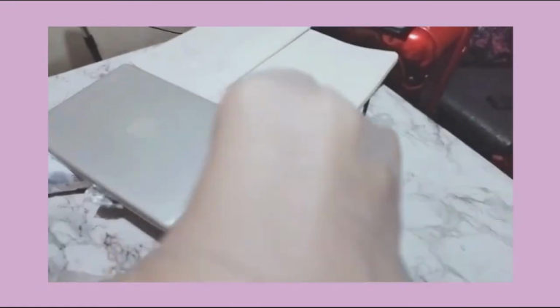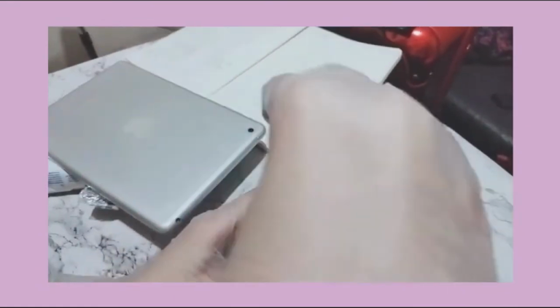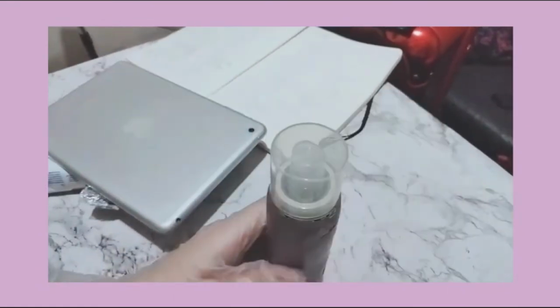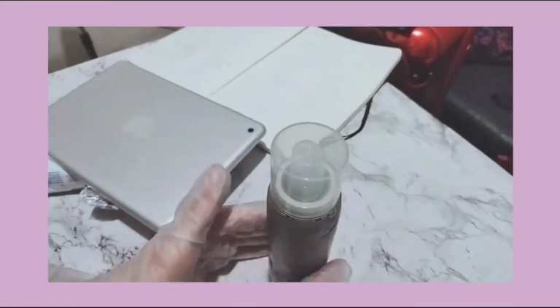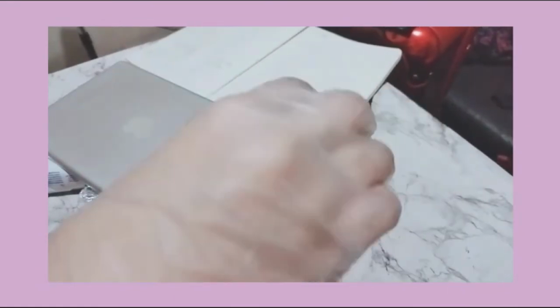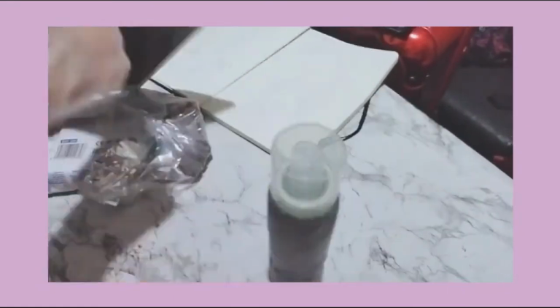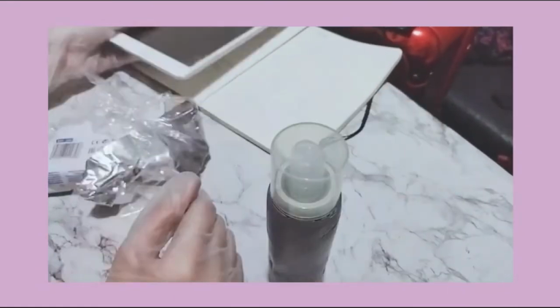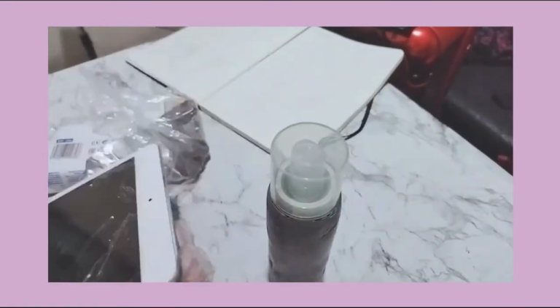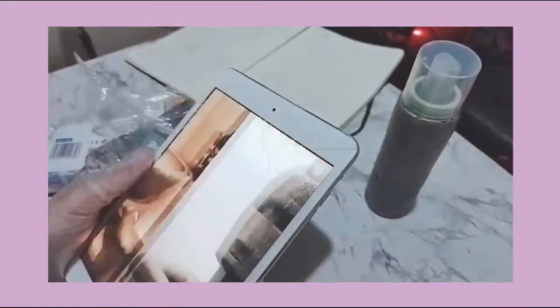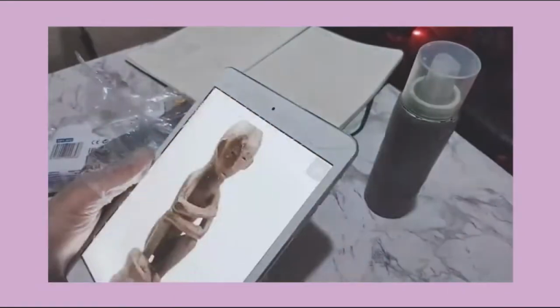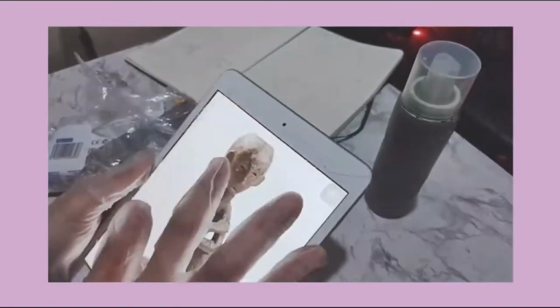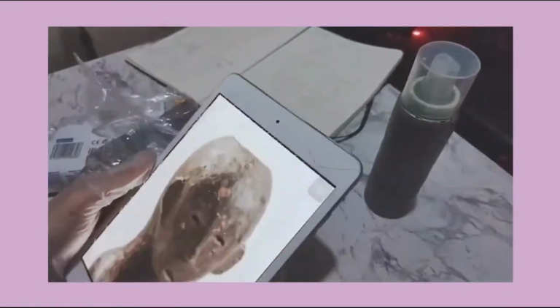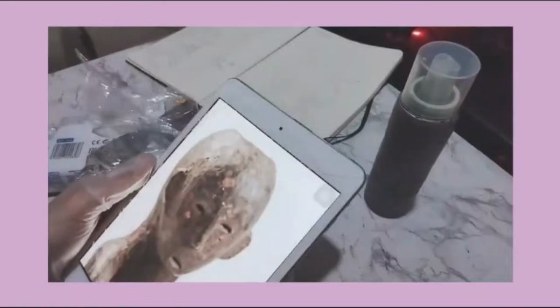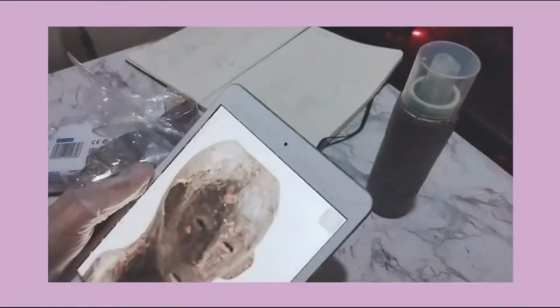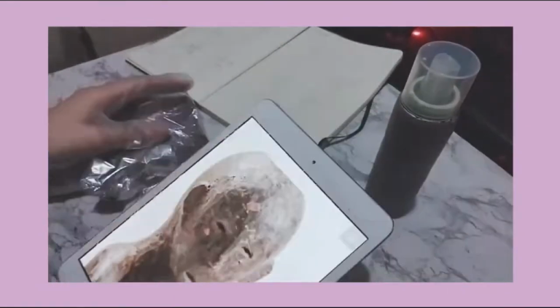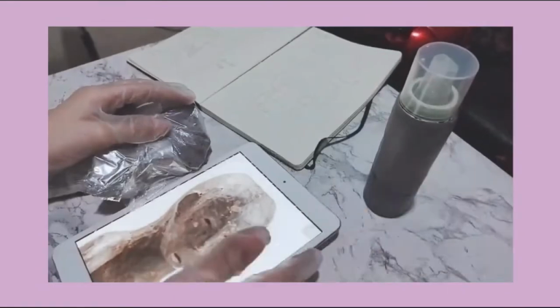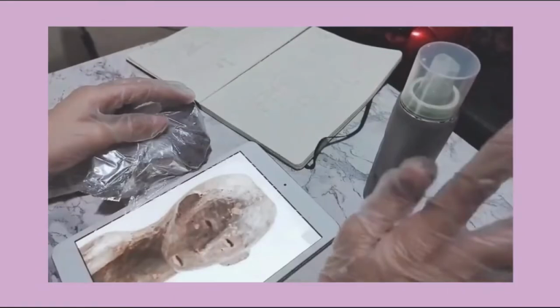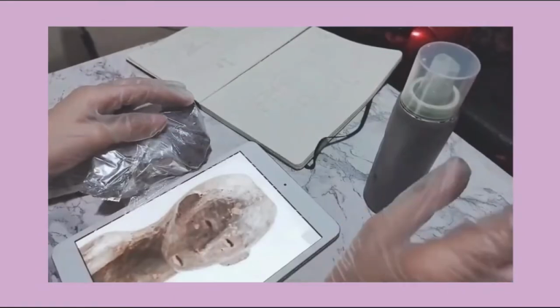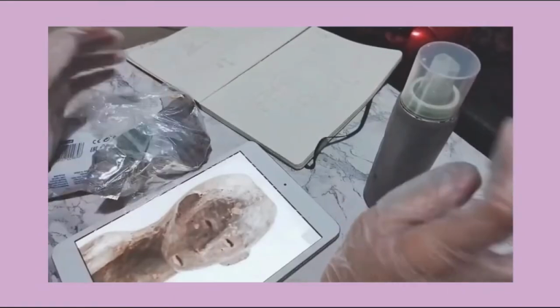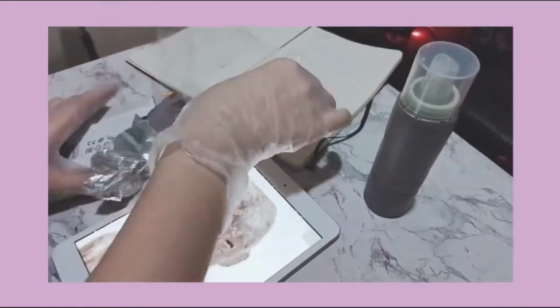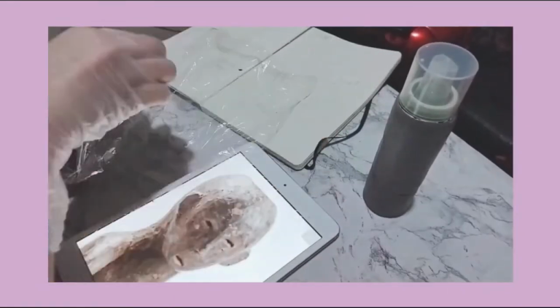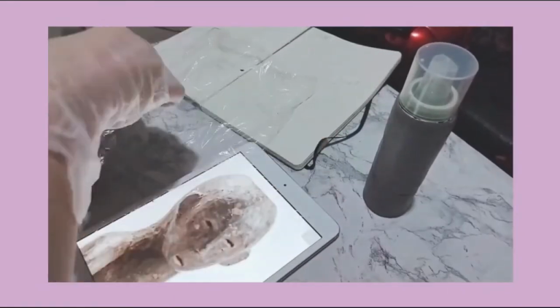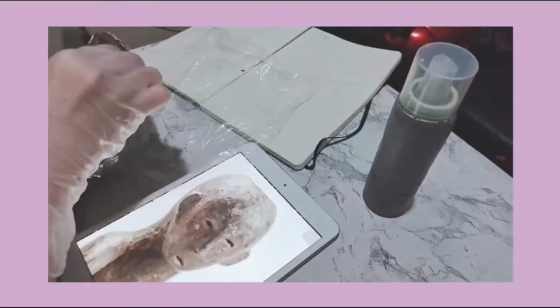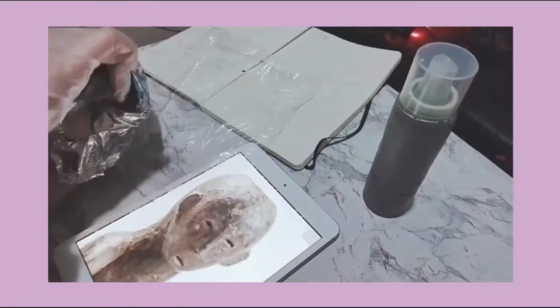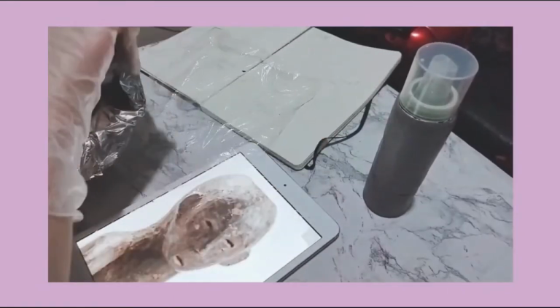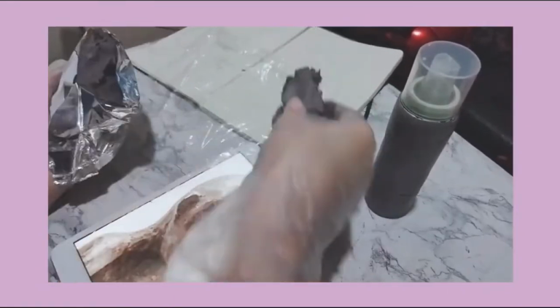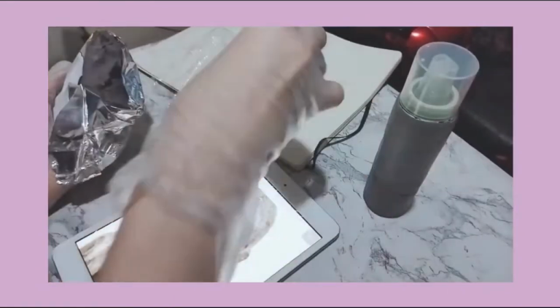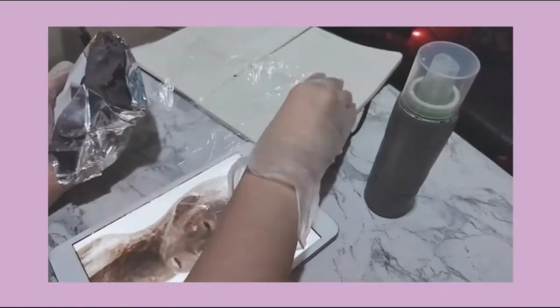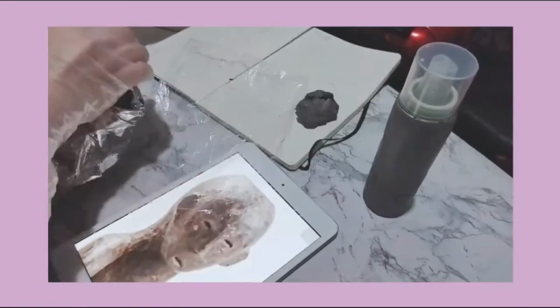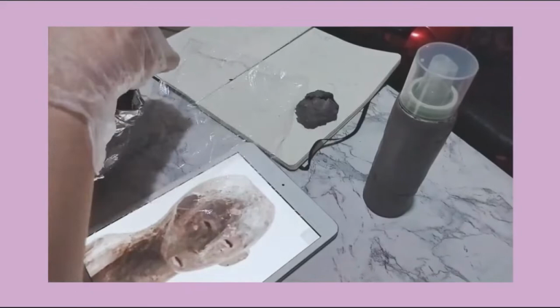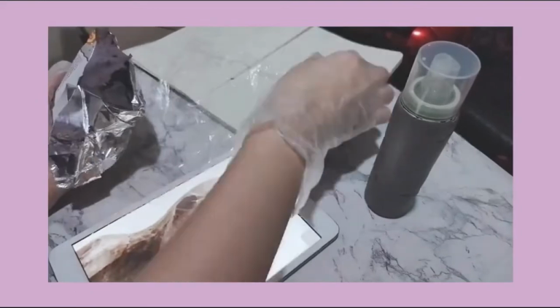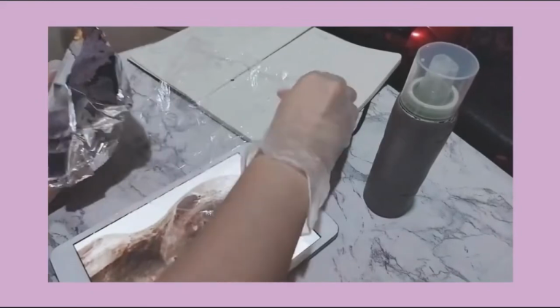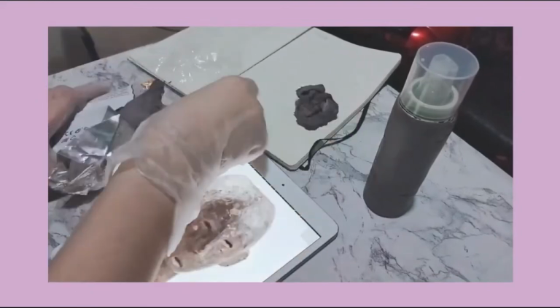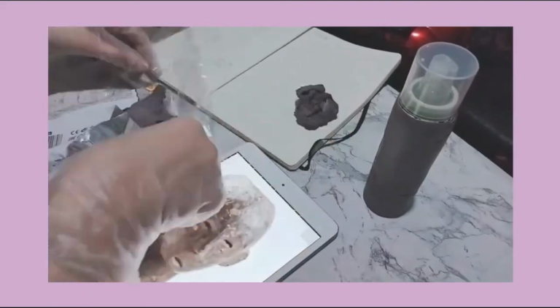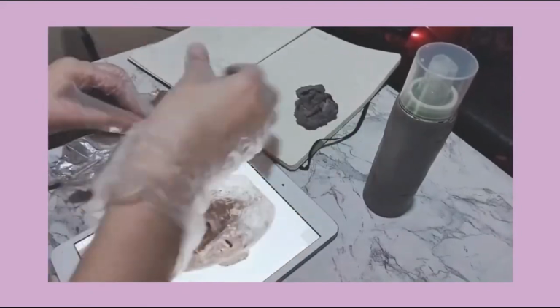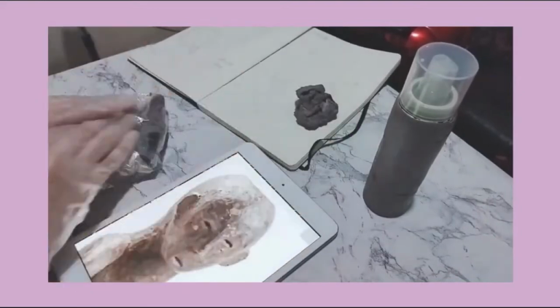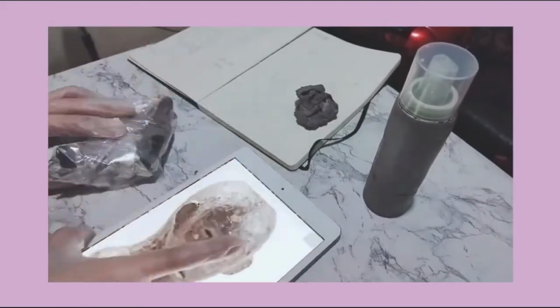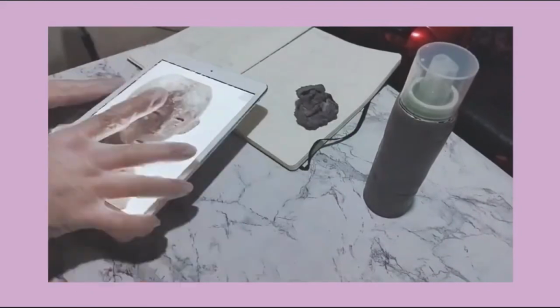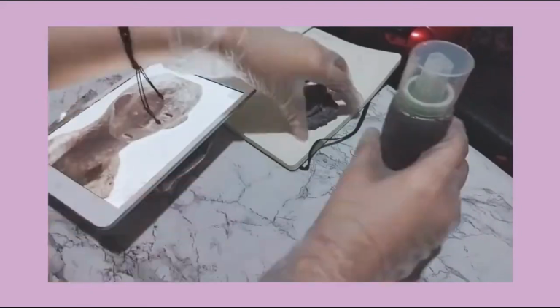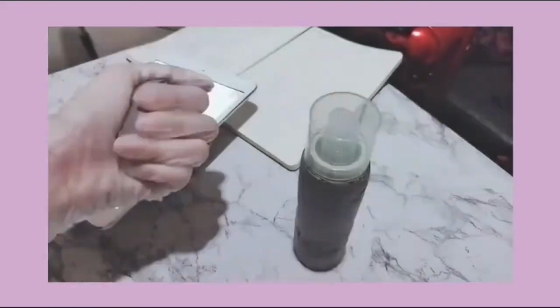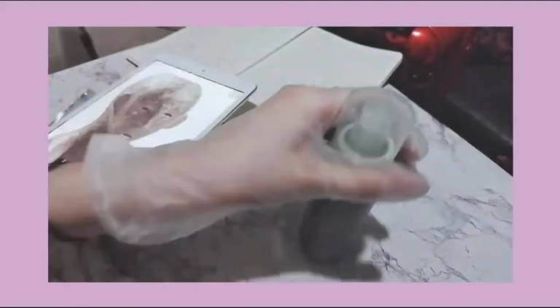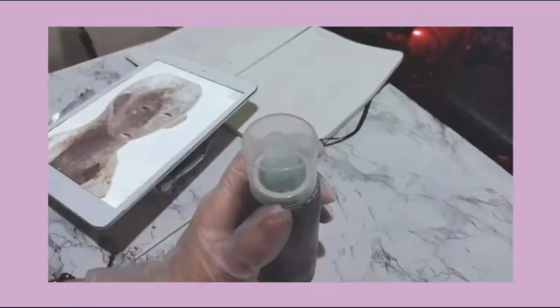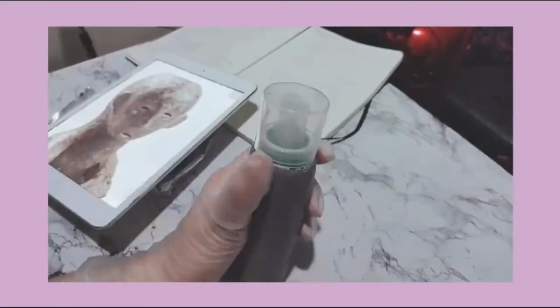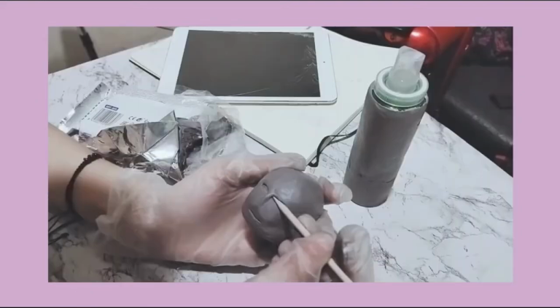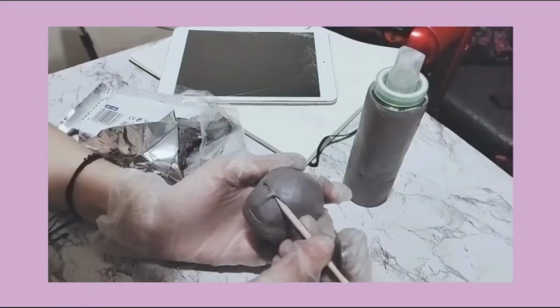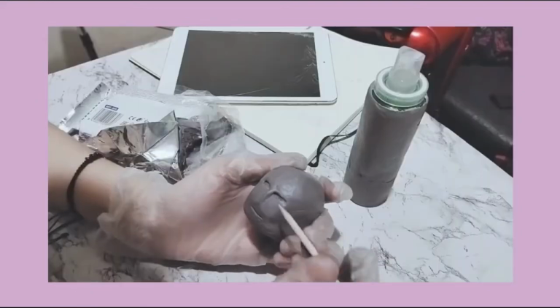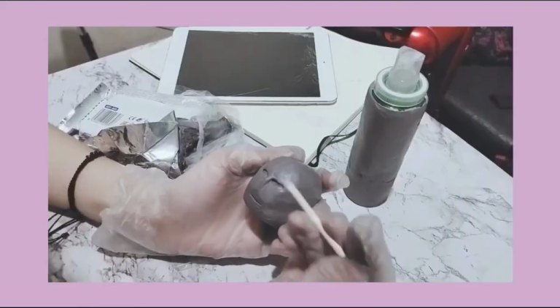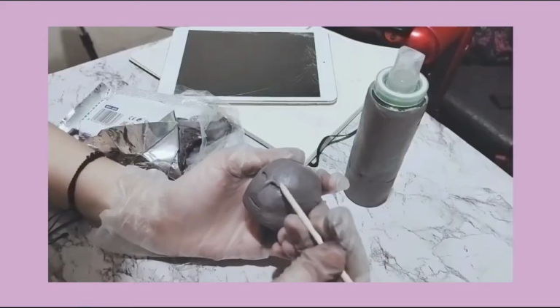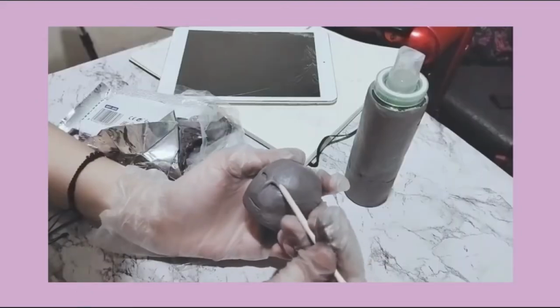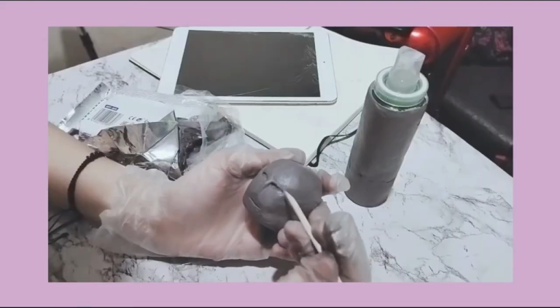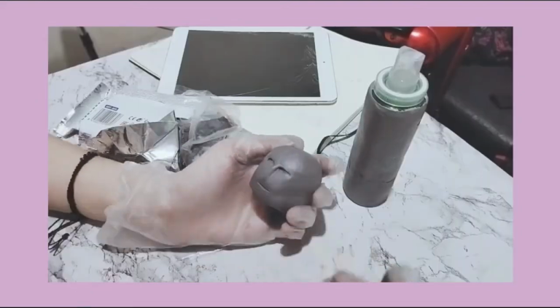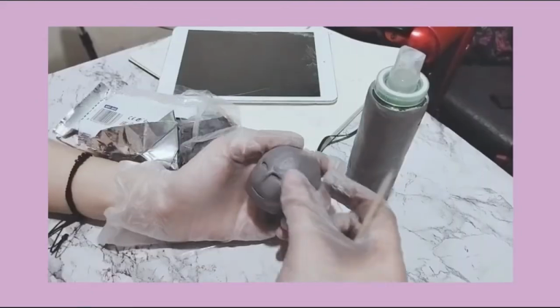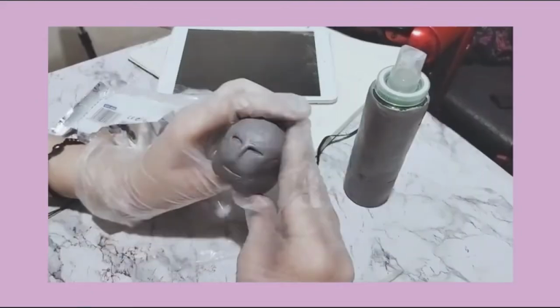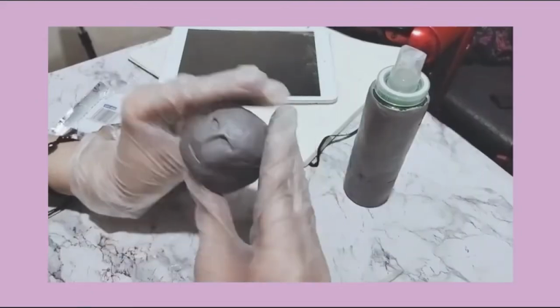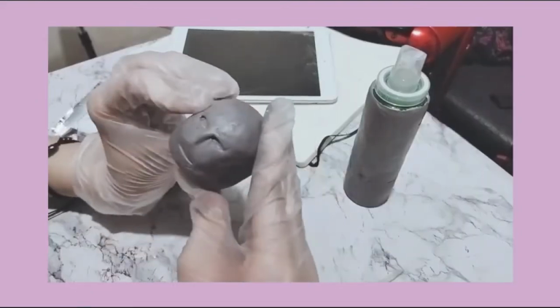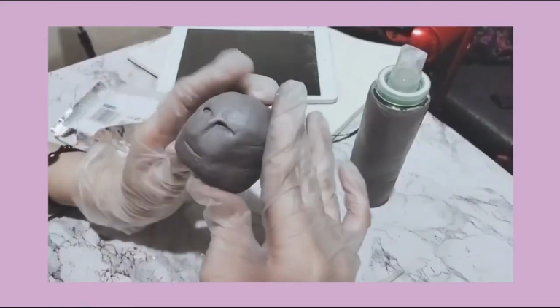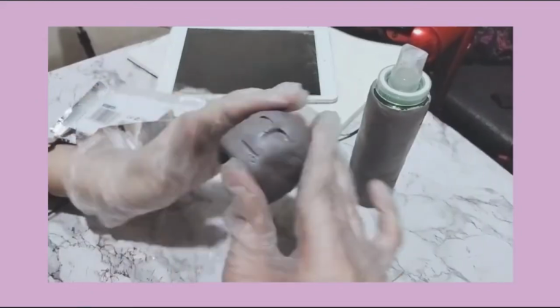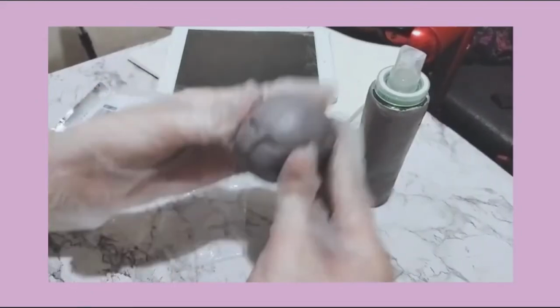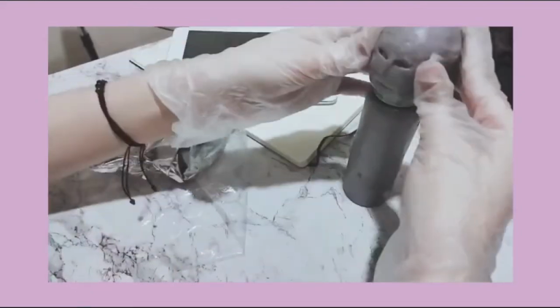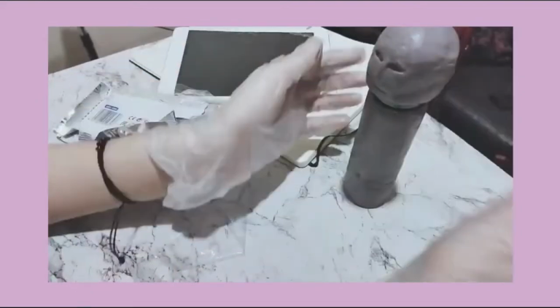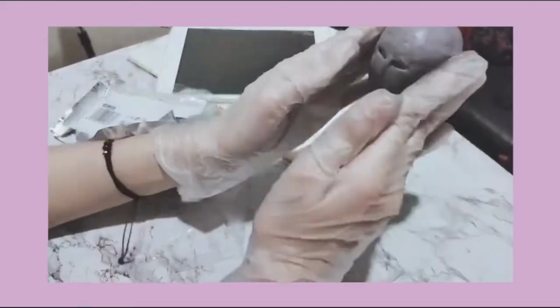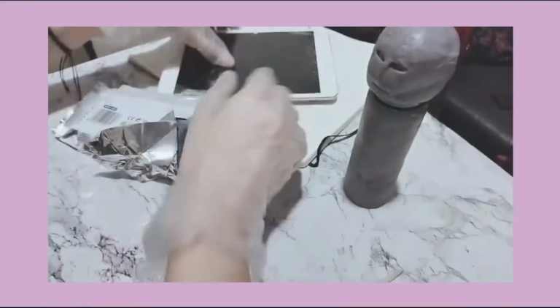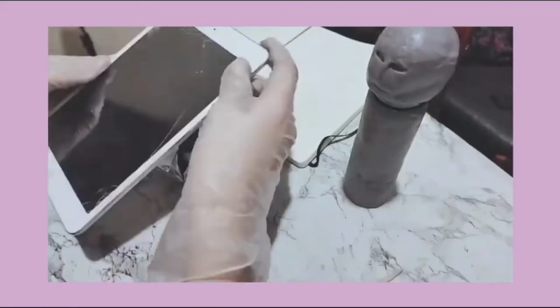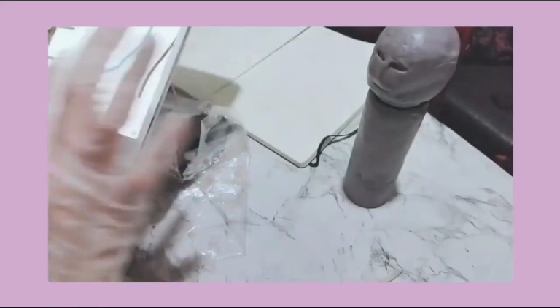Now that I'm done with the body part, it's time to move on with the head. At the end, I was able to form the face right.